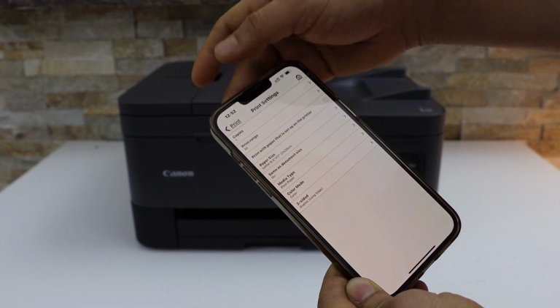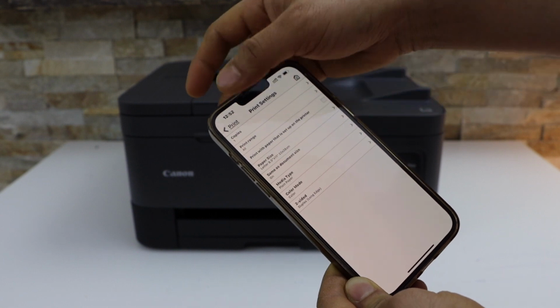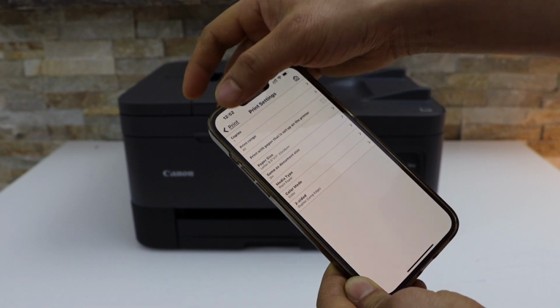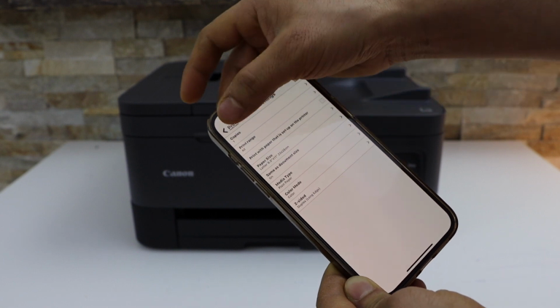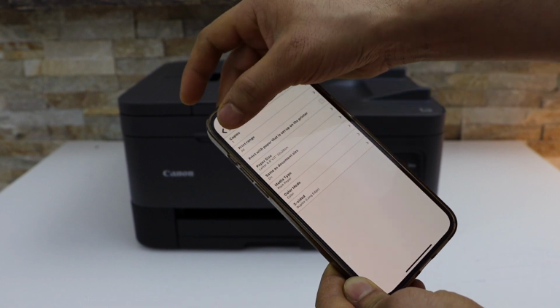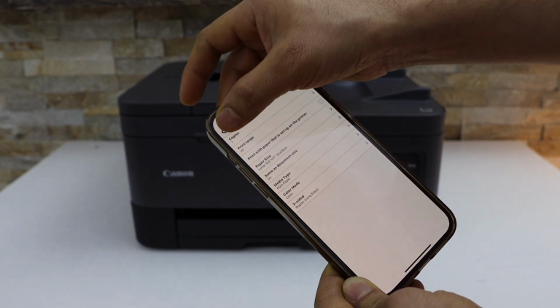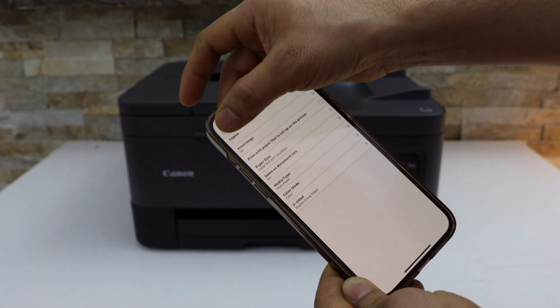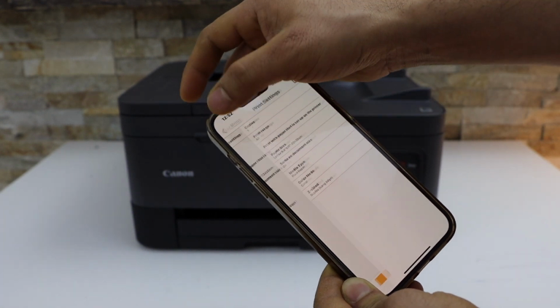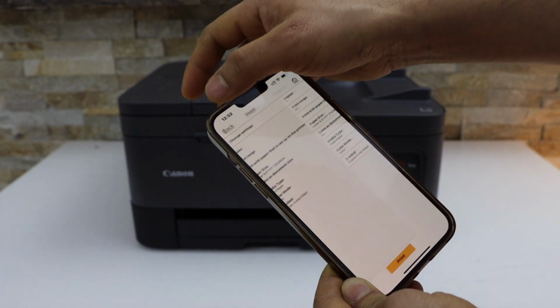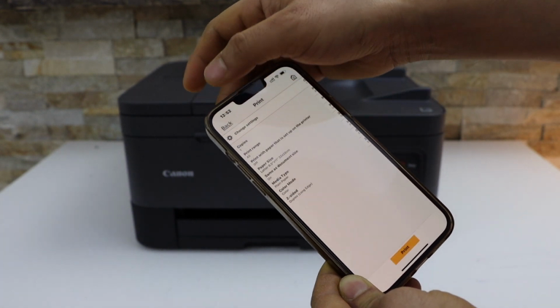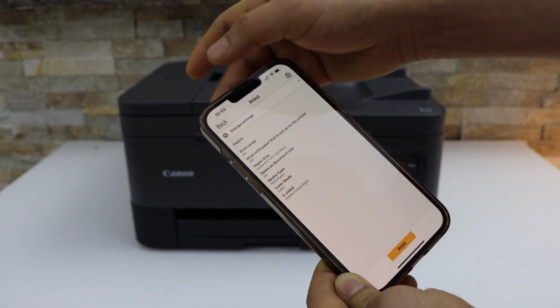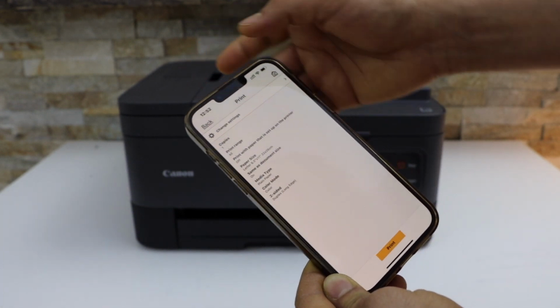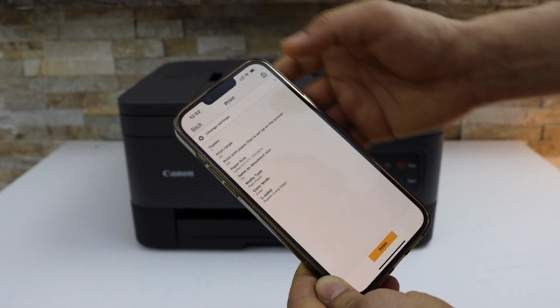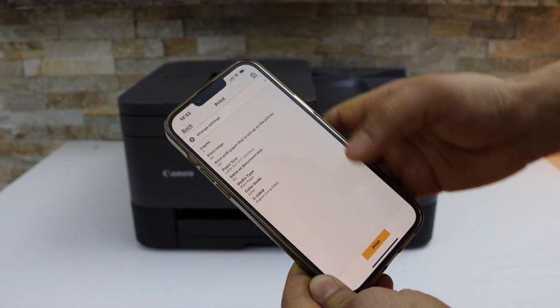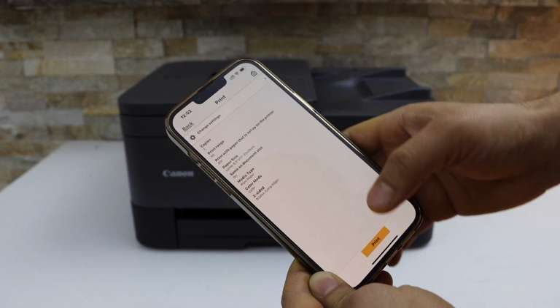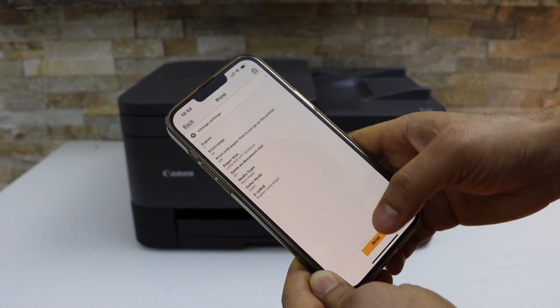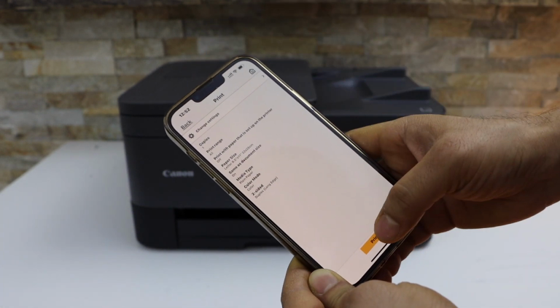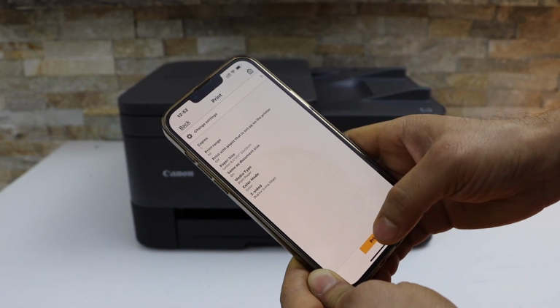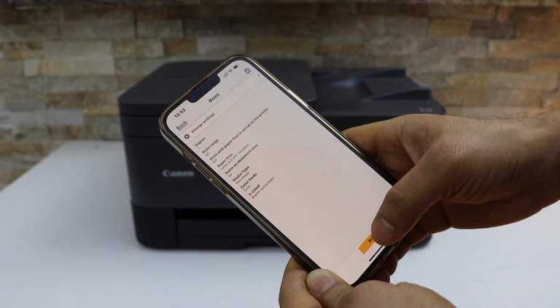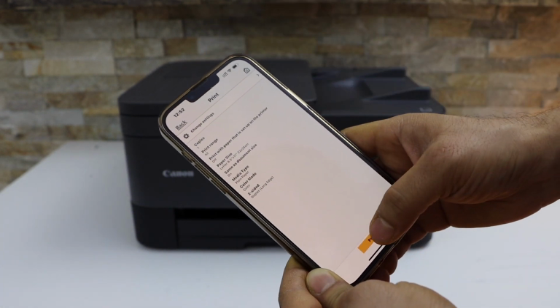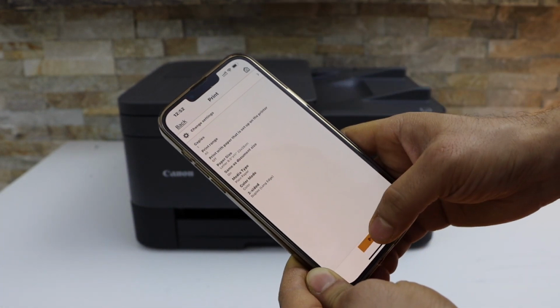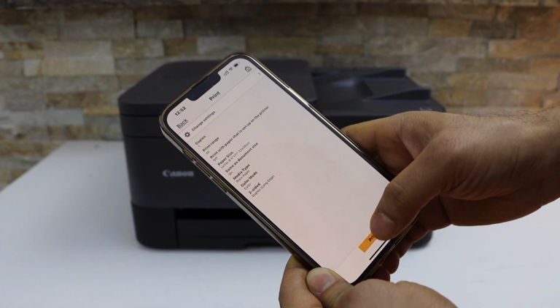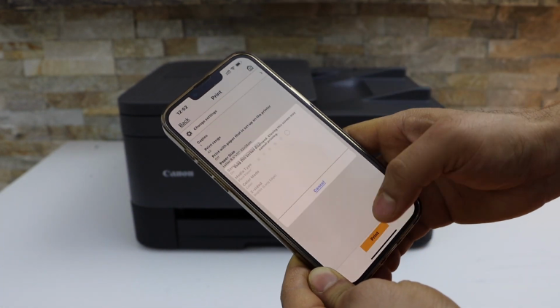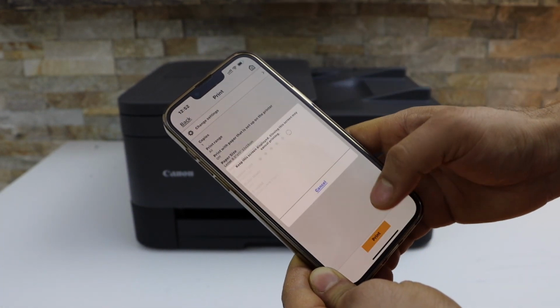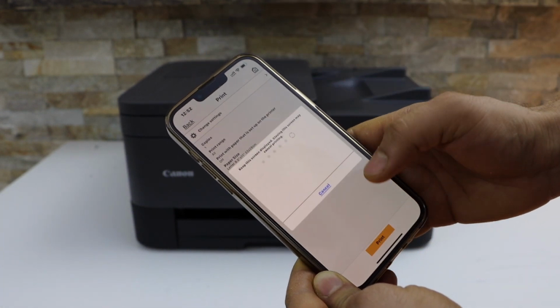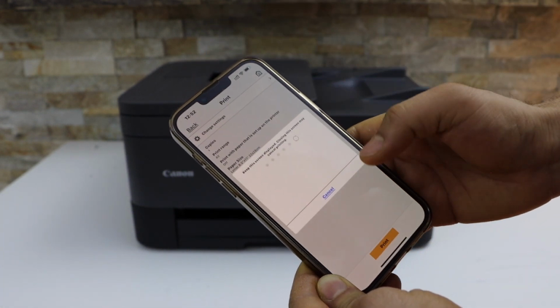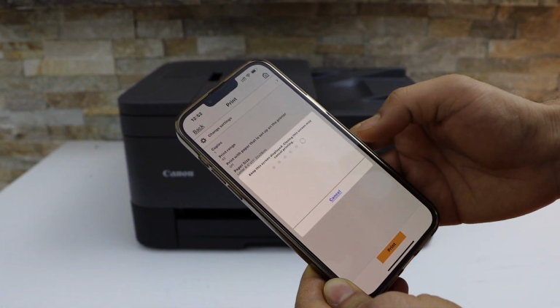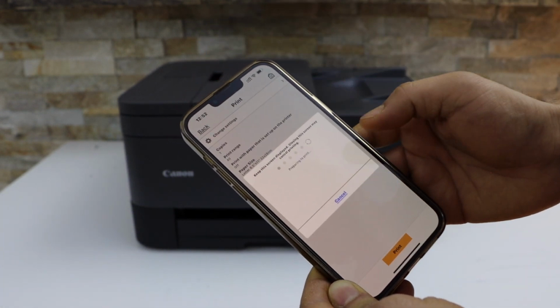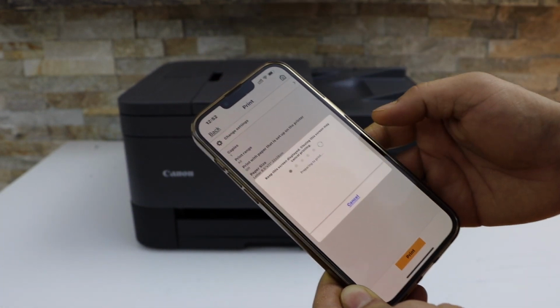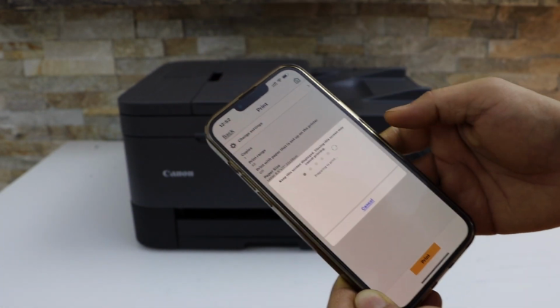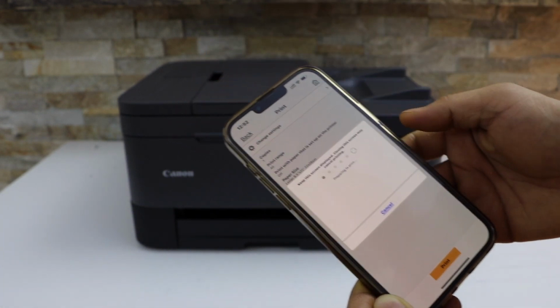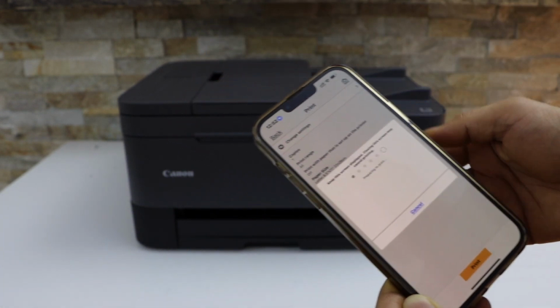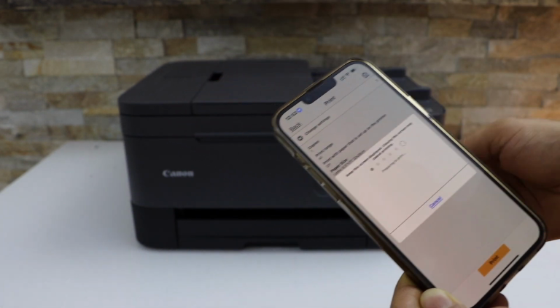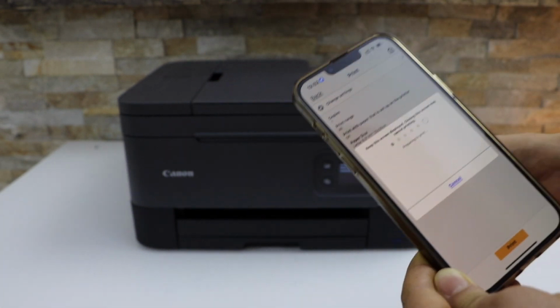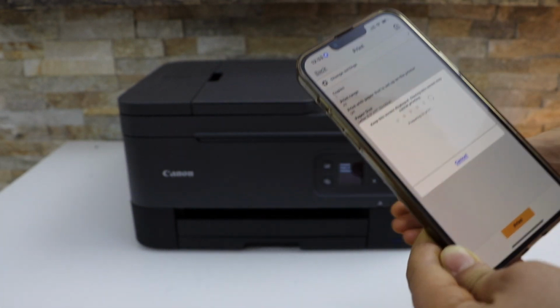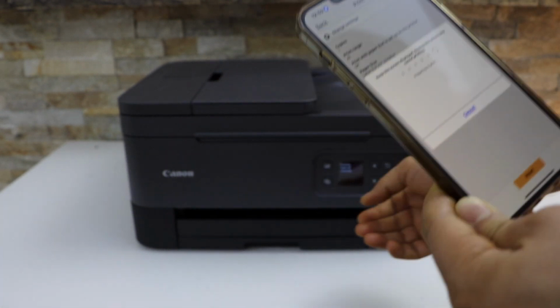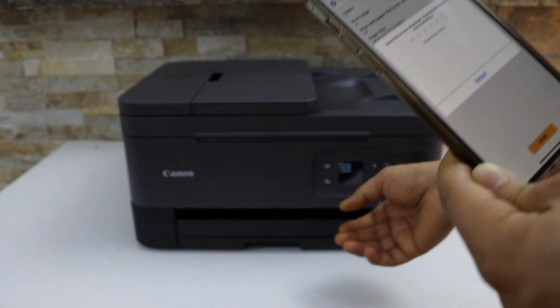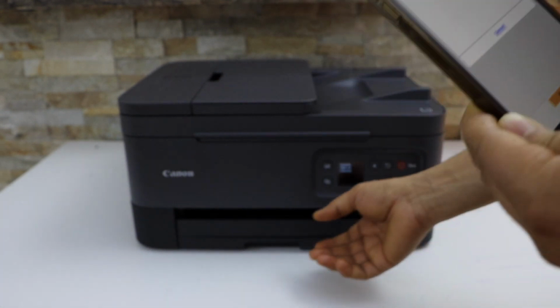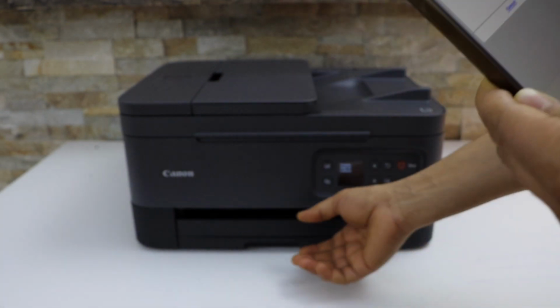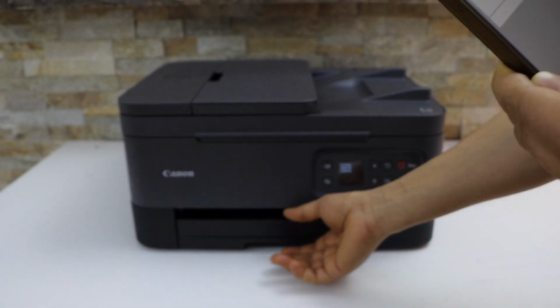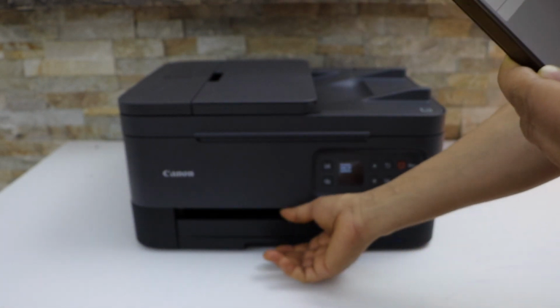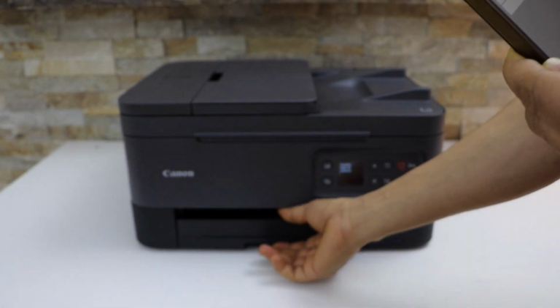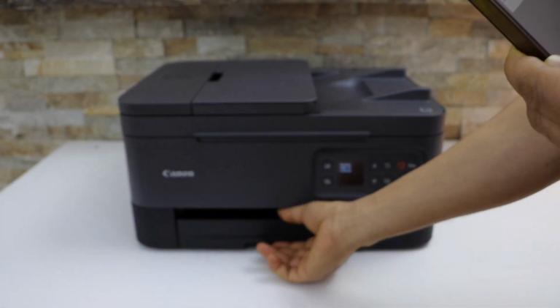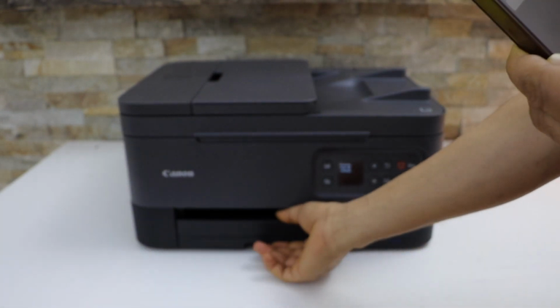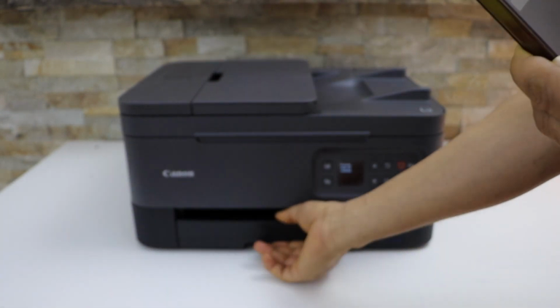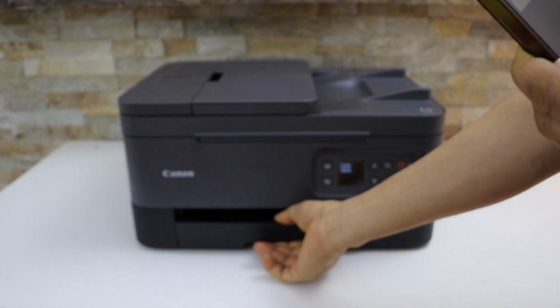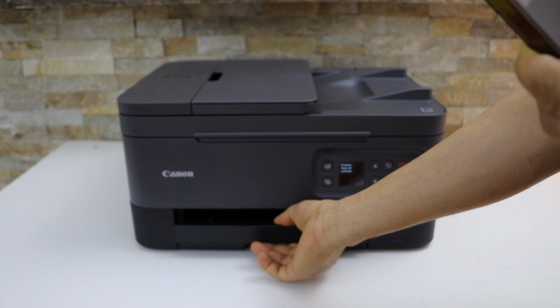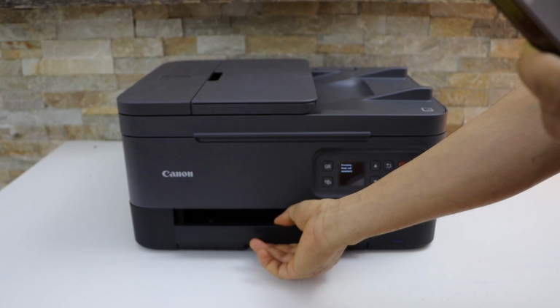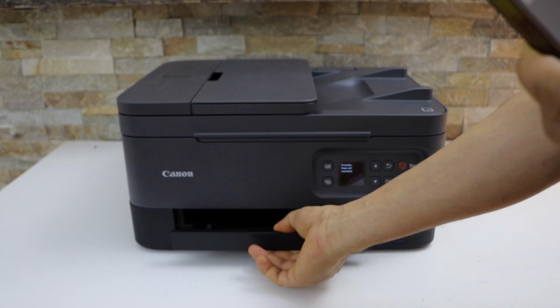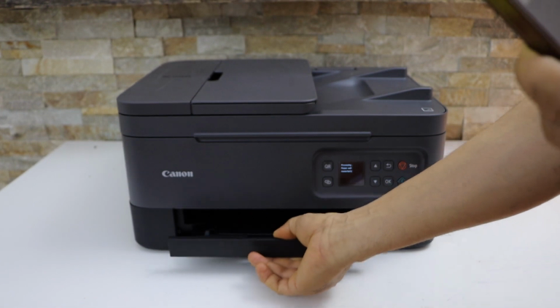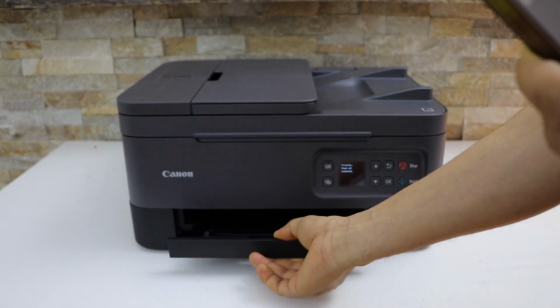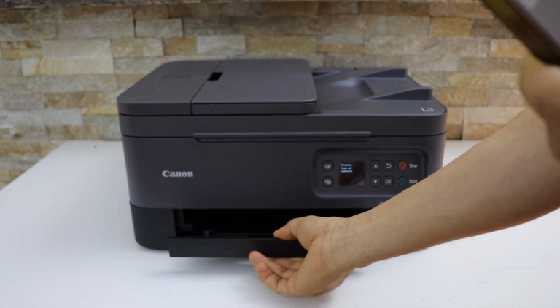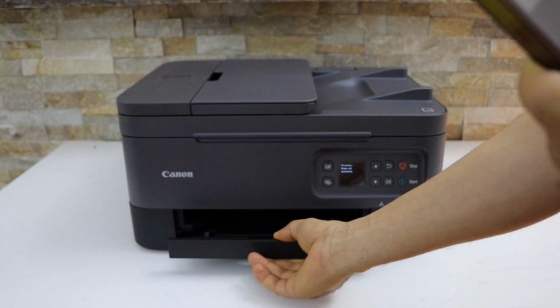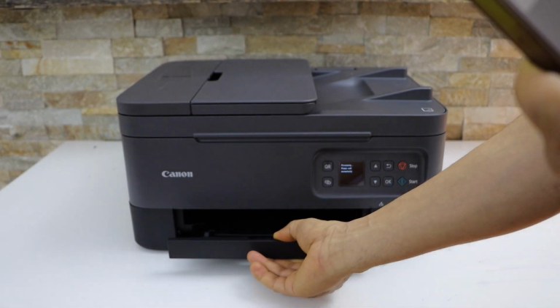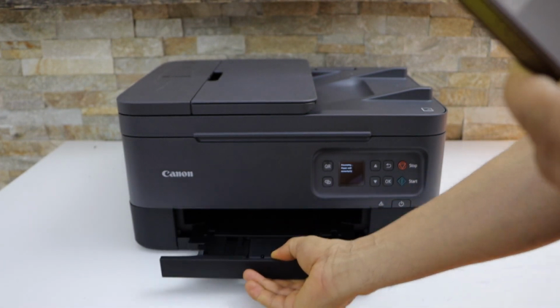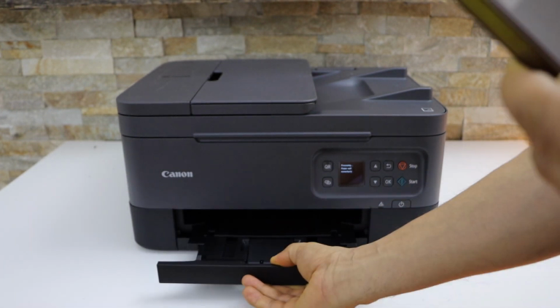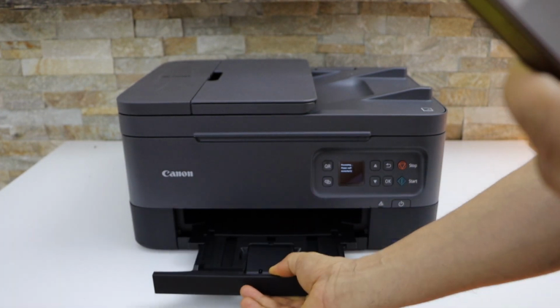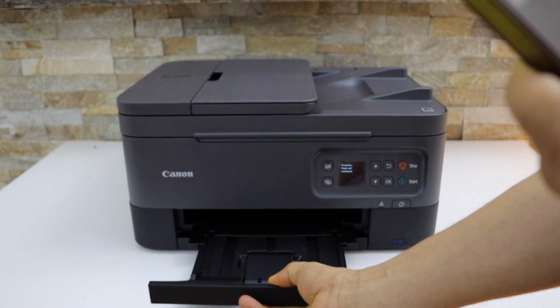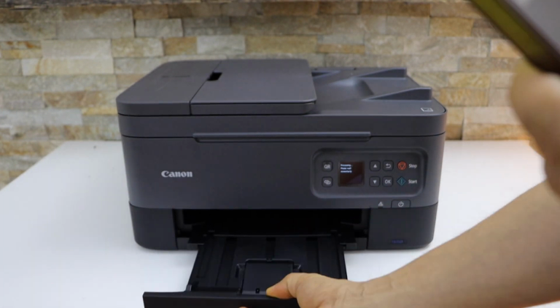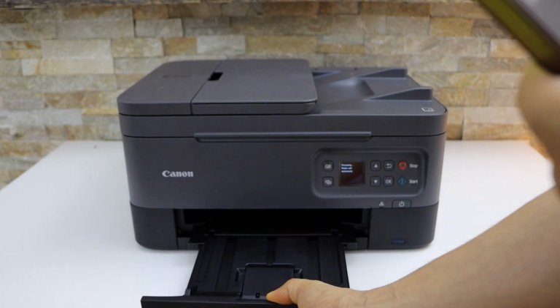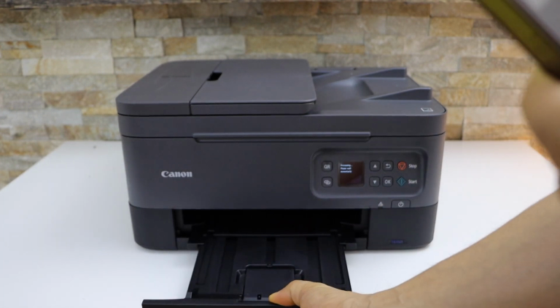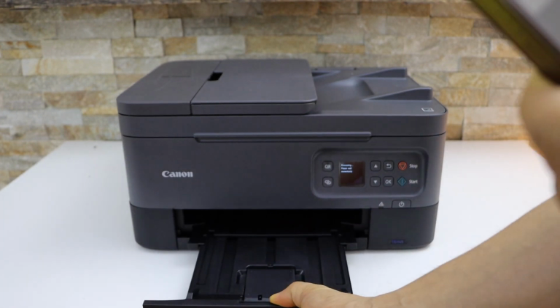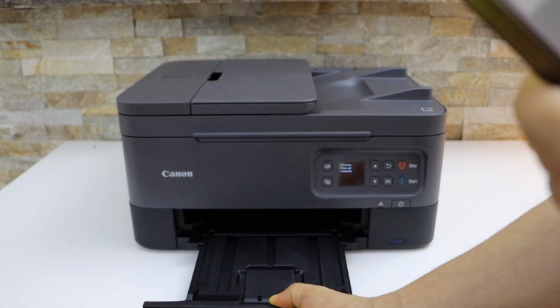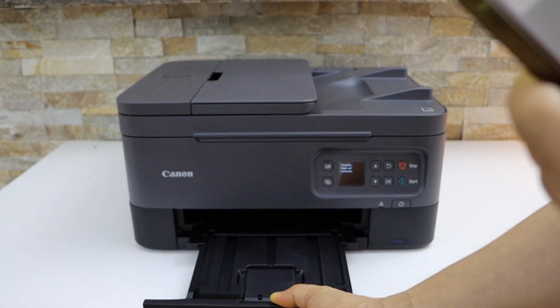Go back and click on the Print icon. Also, take the paper output tray out.